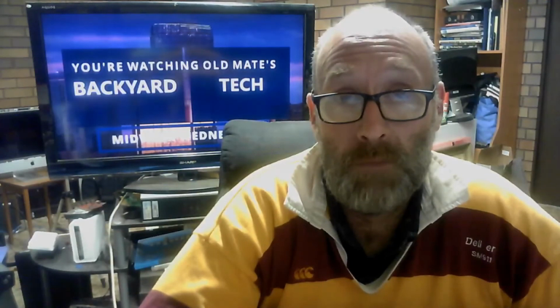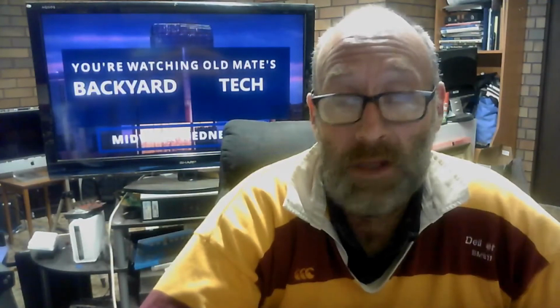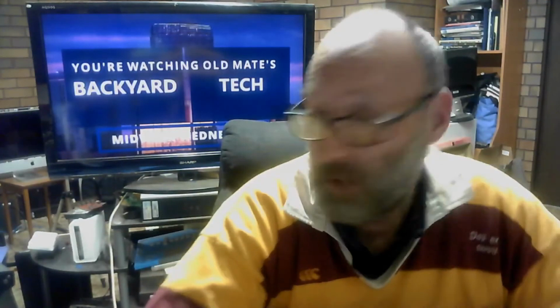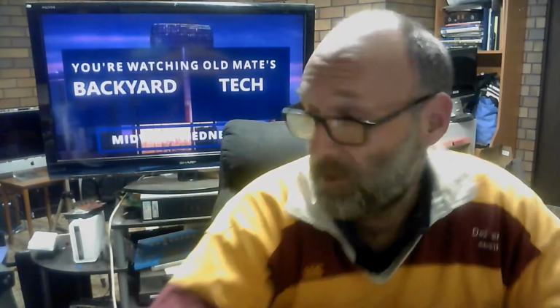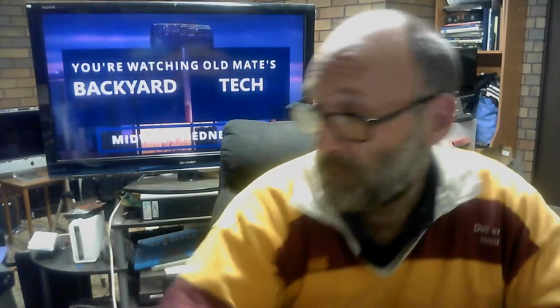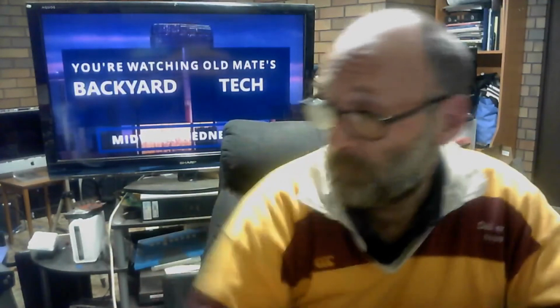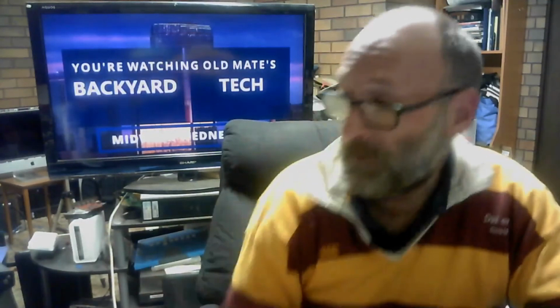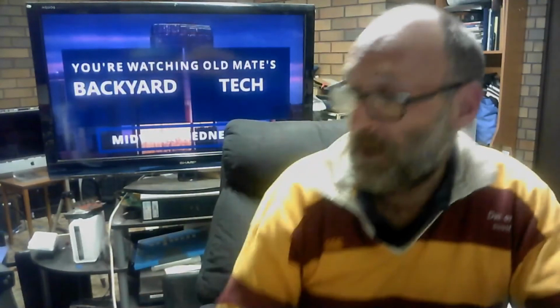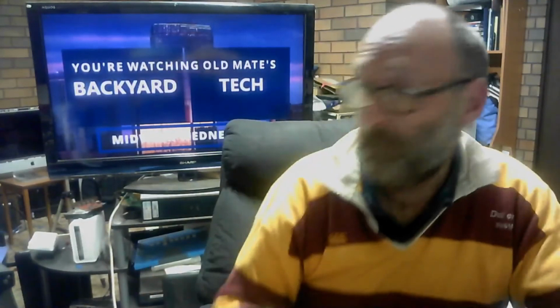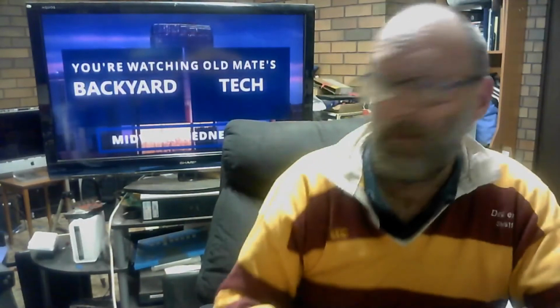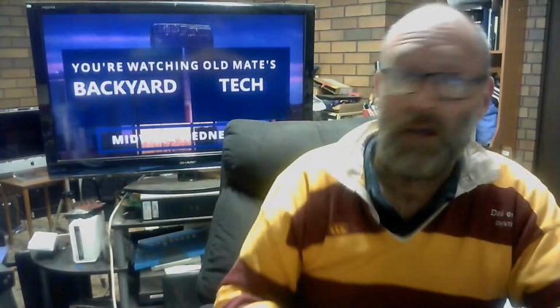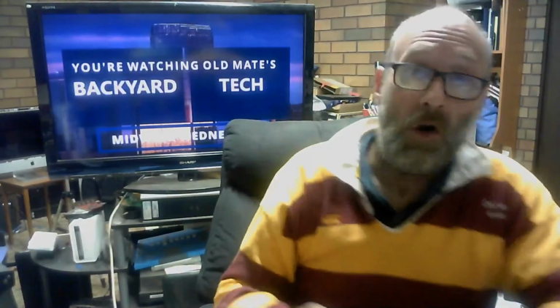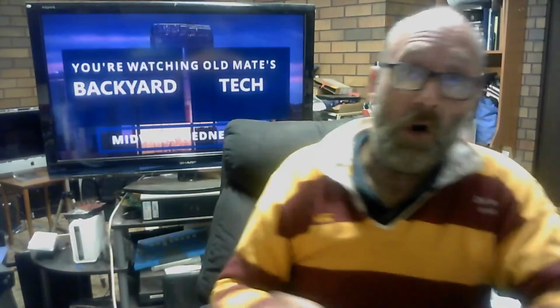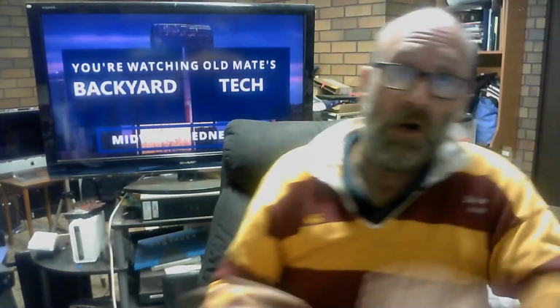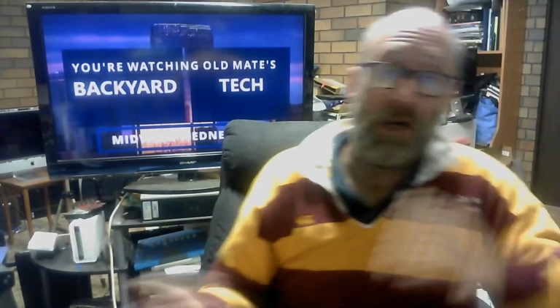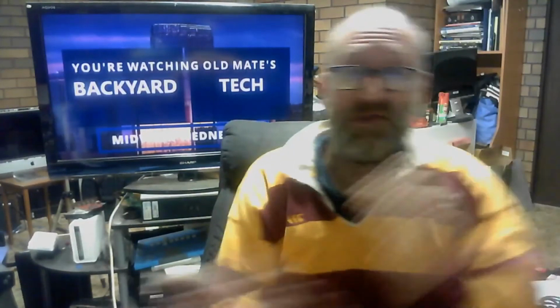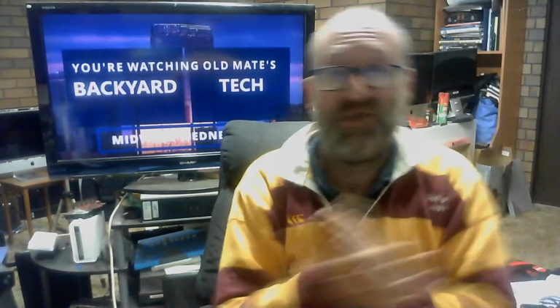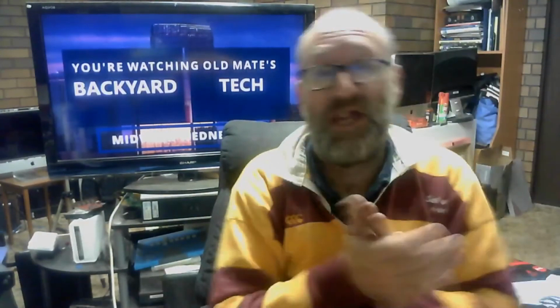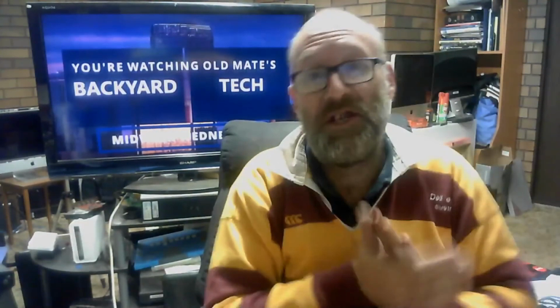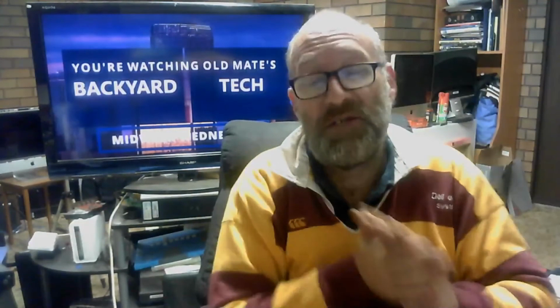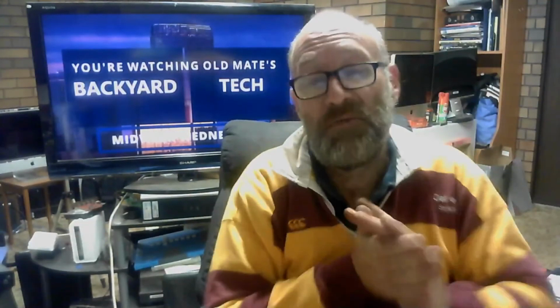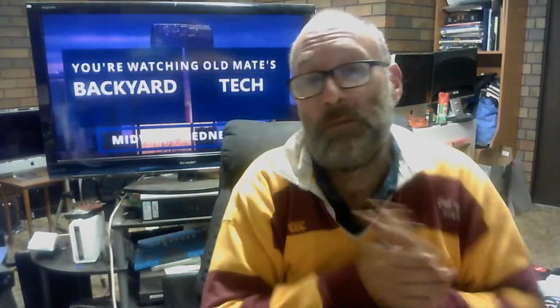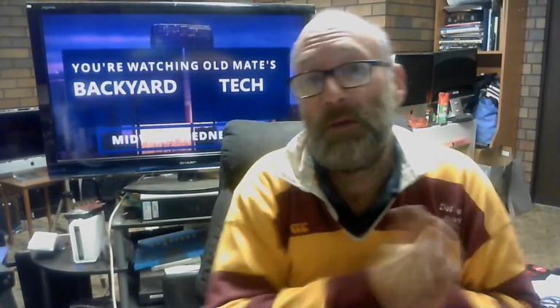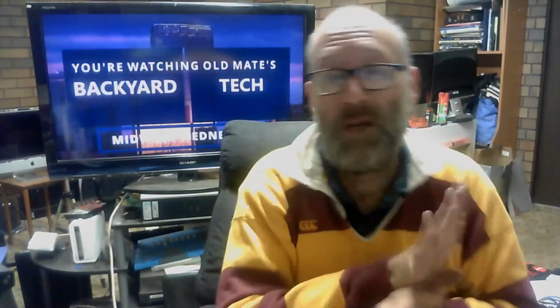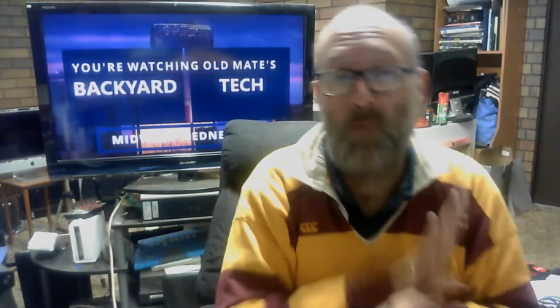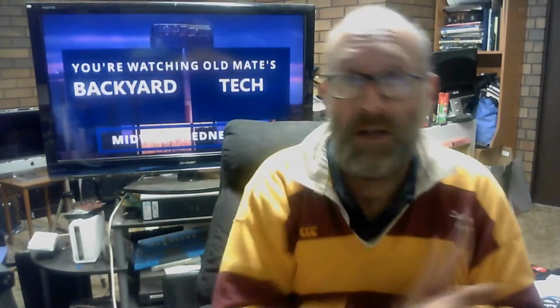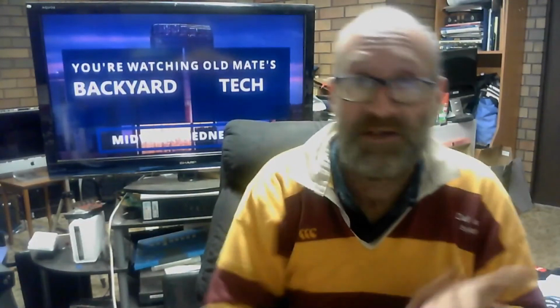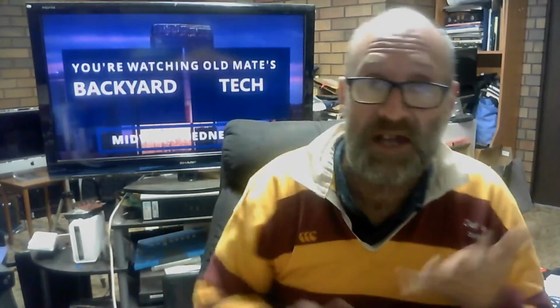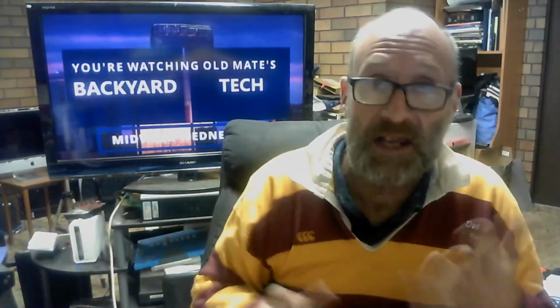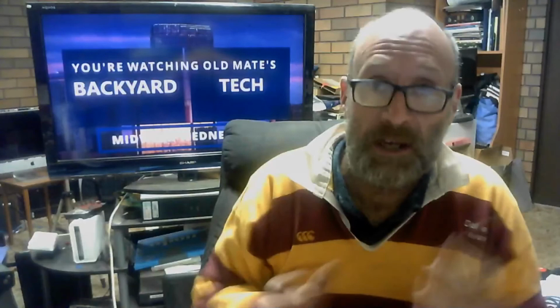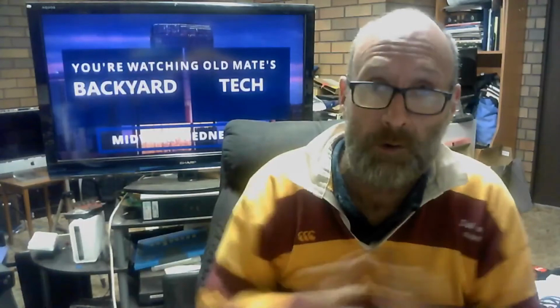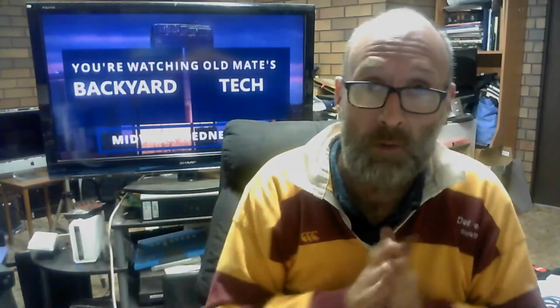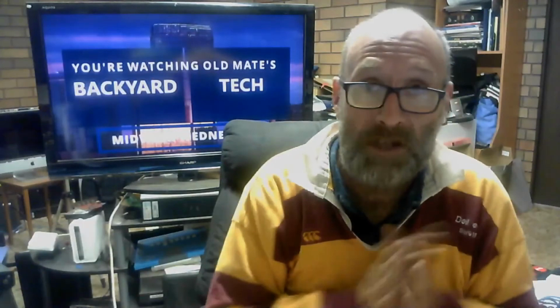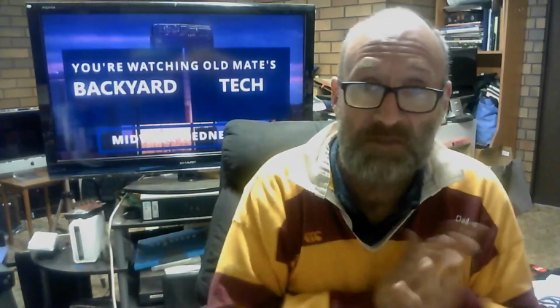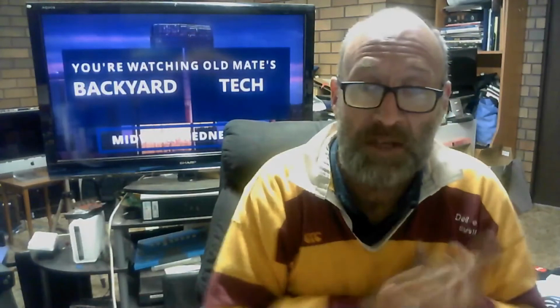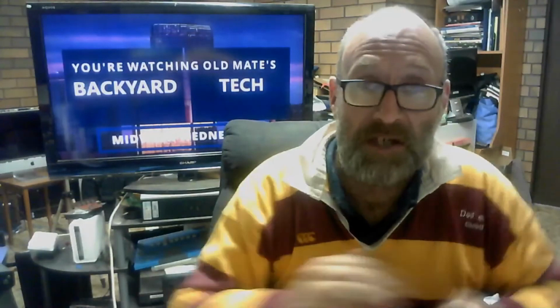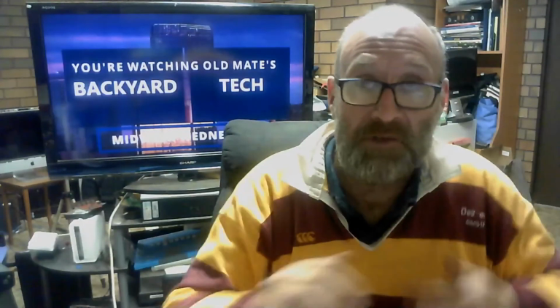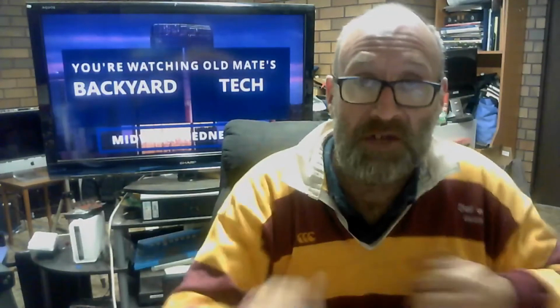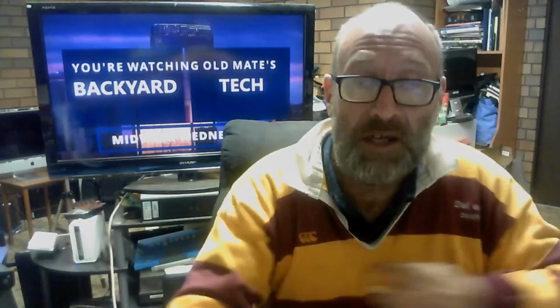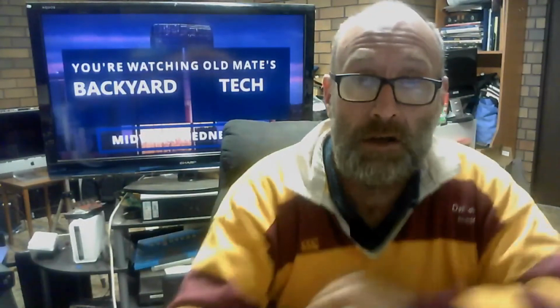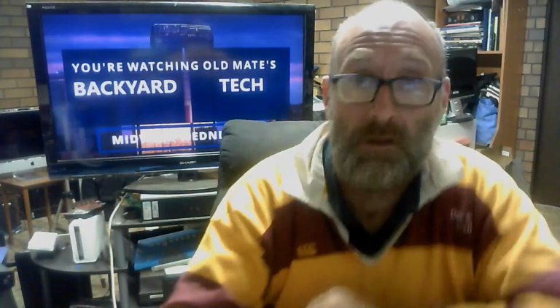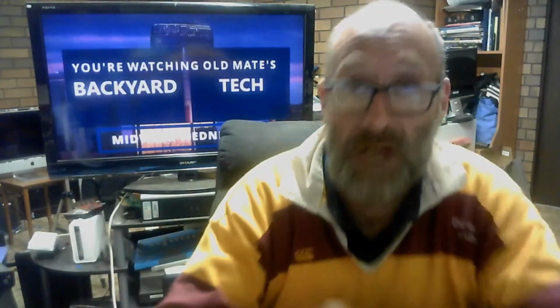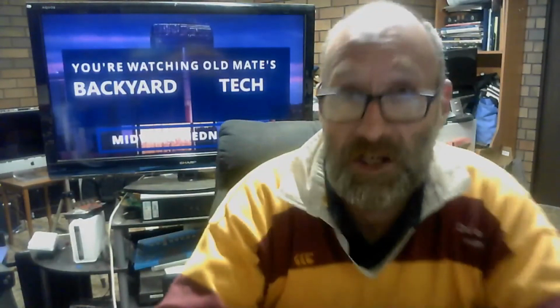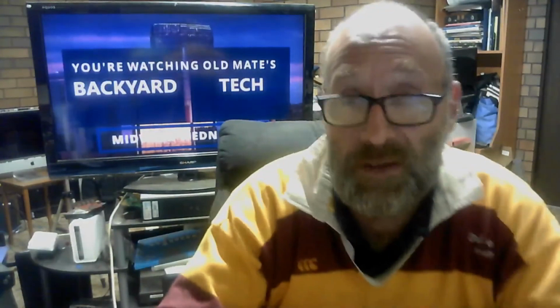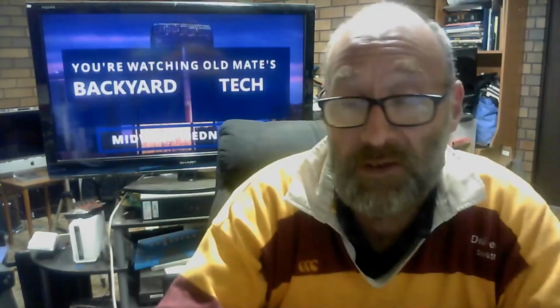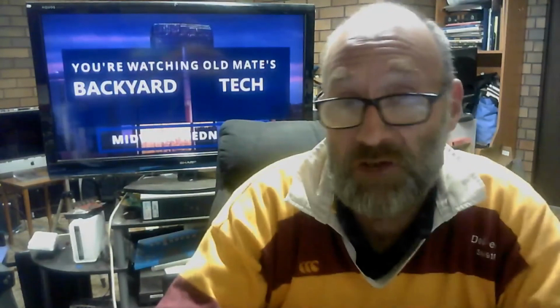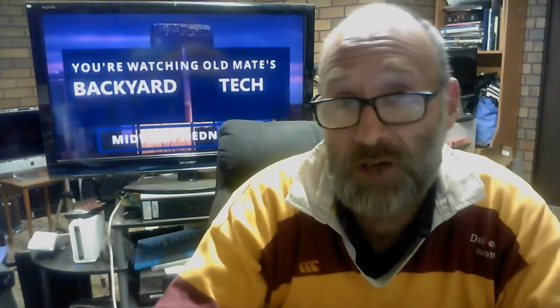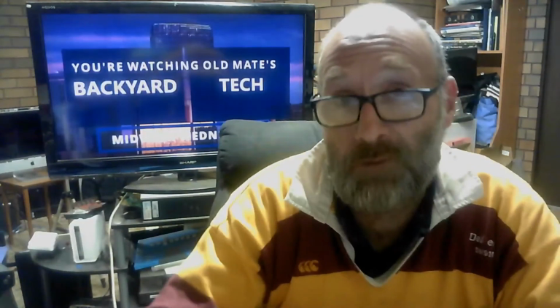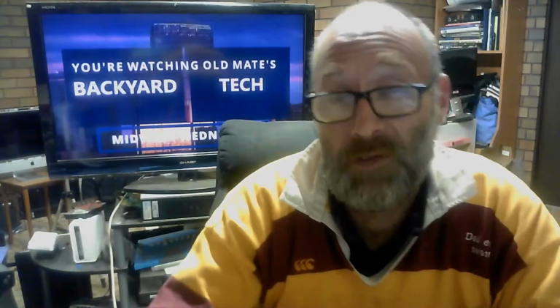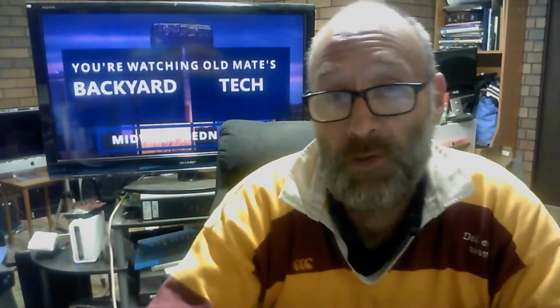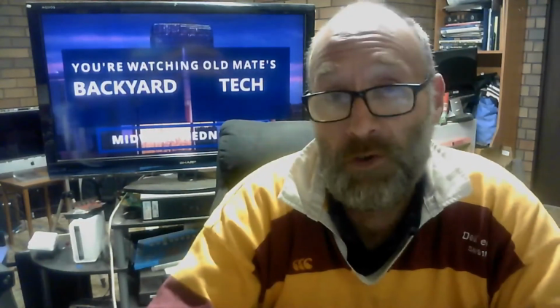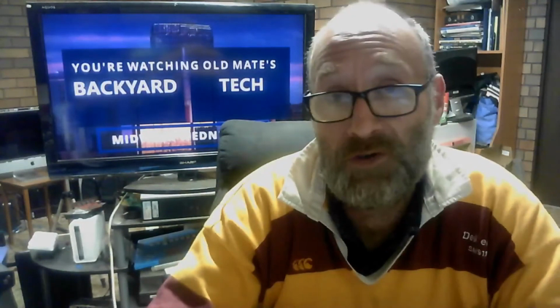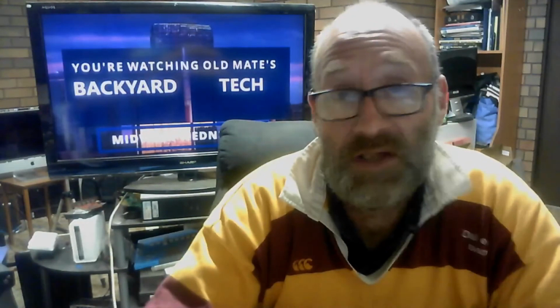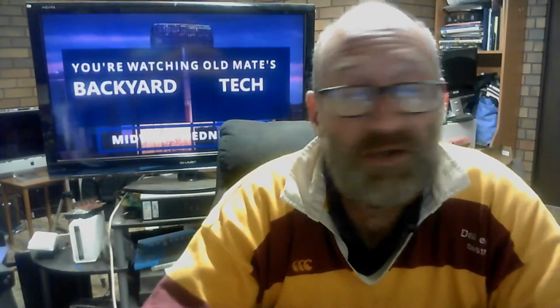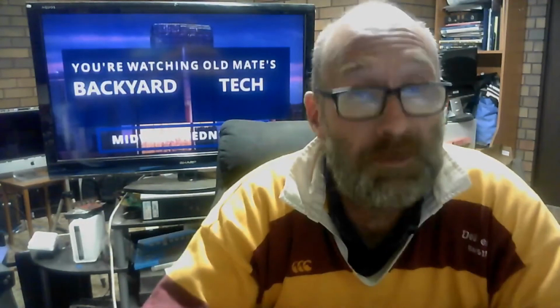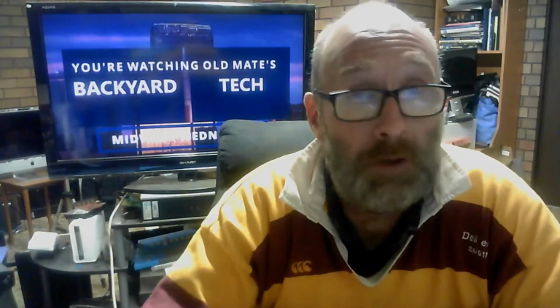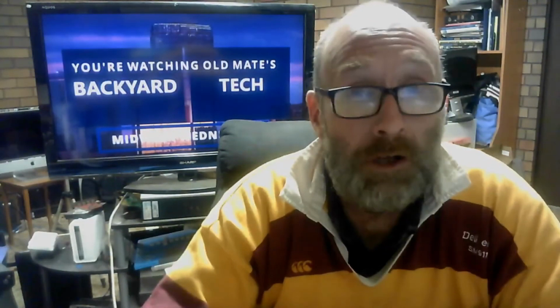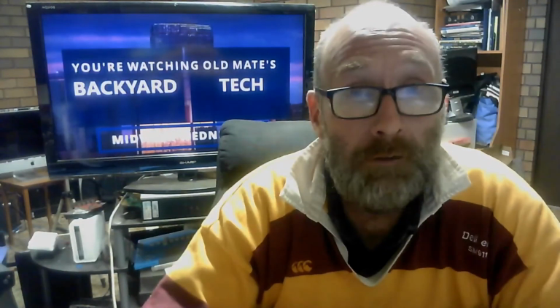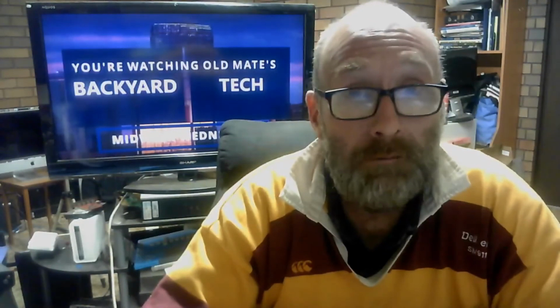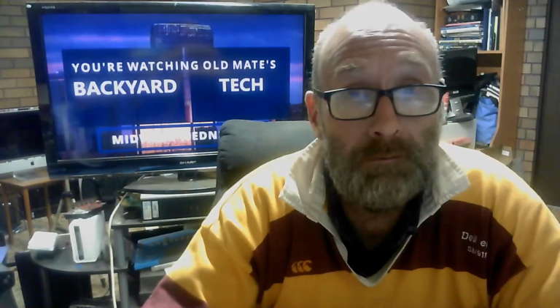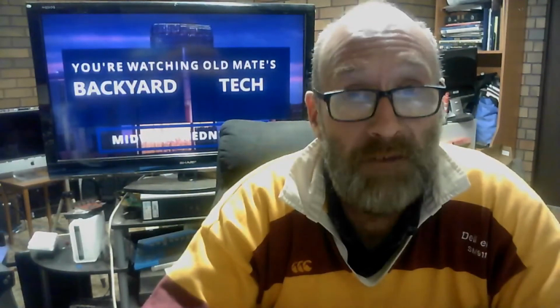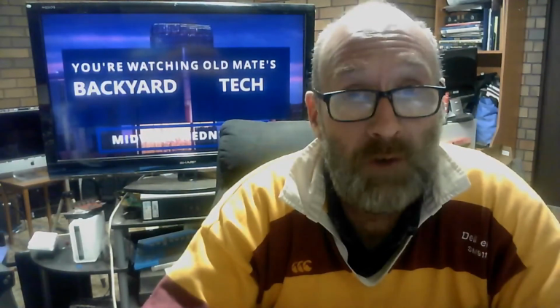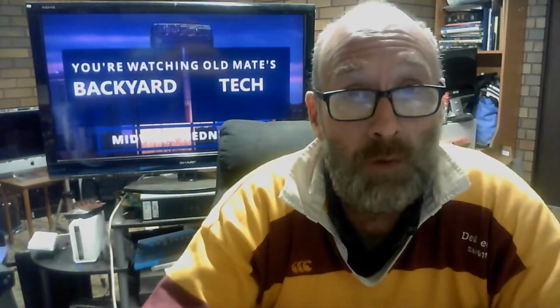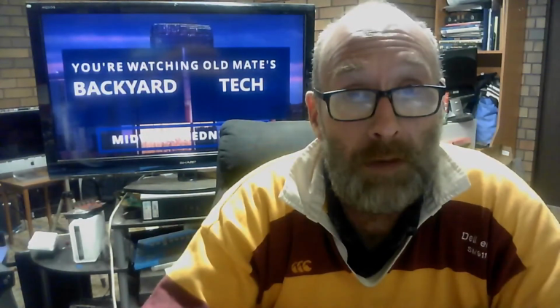Anyway, that is it for midweek Wednesday here at Old Mate's Backyard Tech. I'll catch you around the channel for Thursday's tomorrow - have a good one.